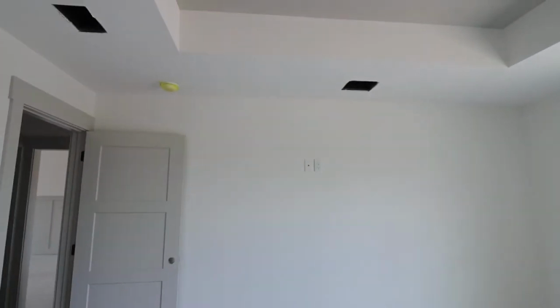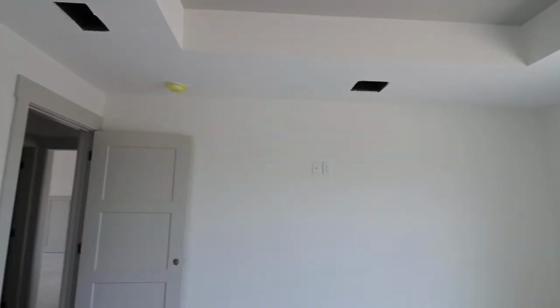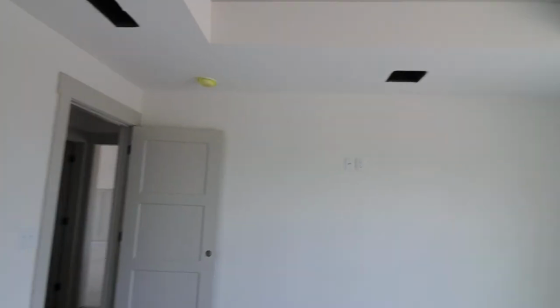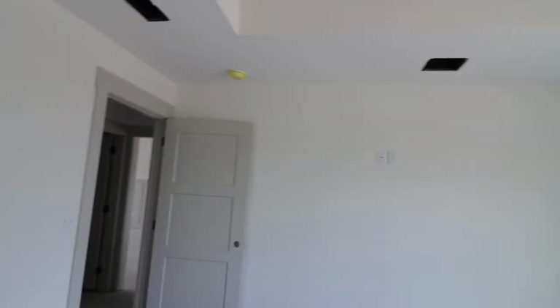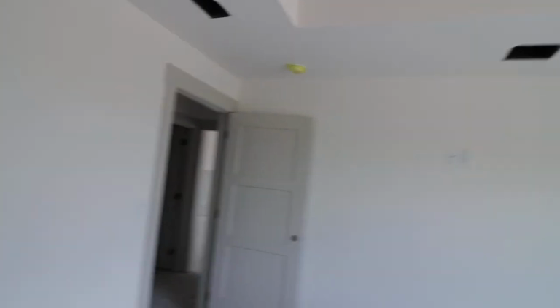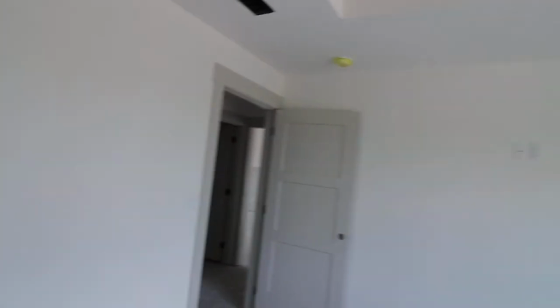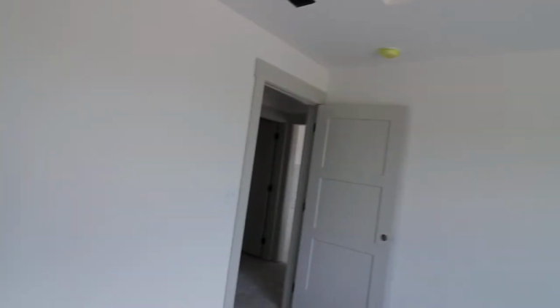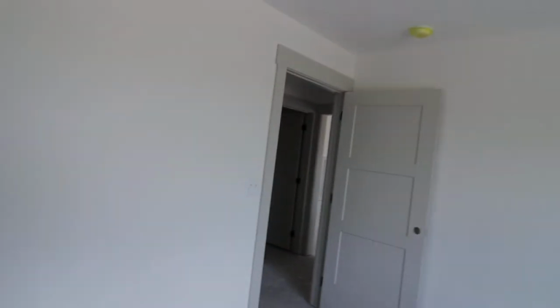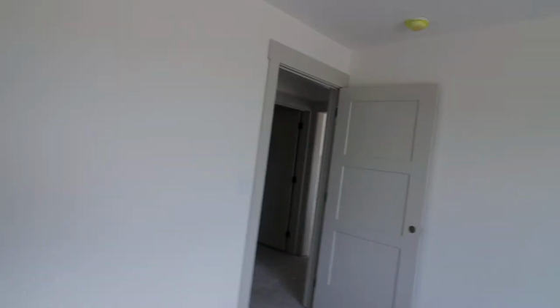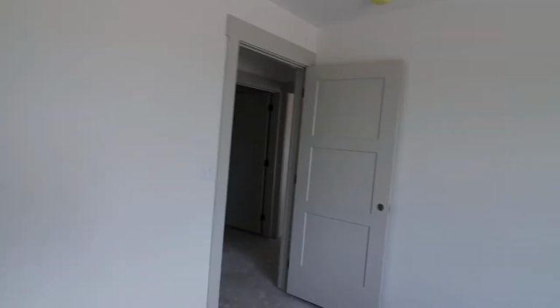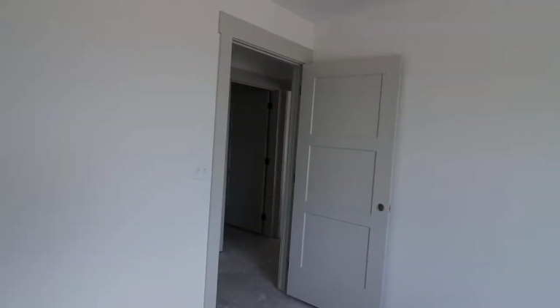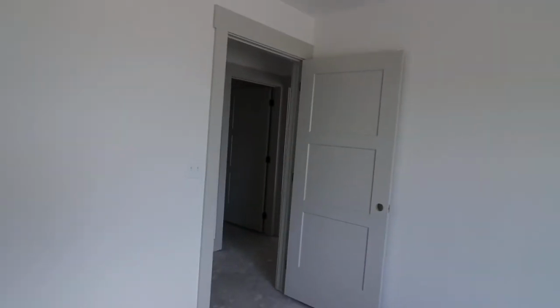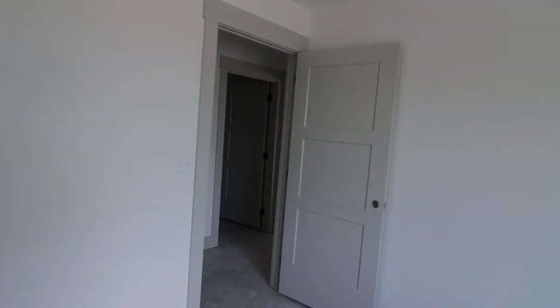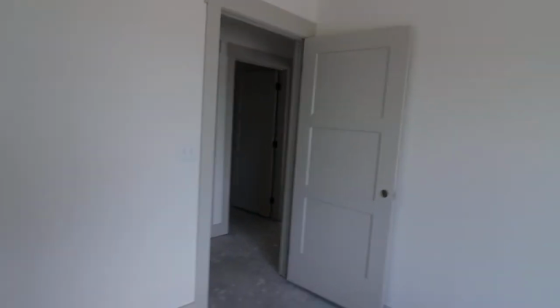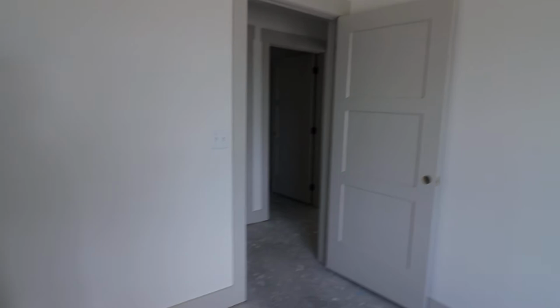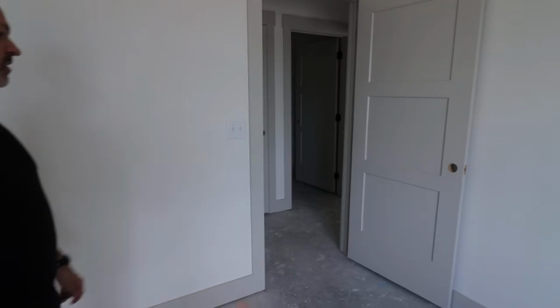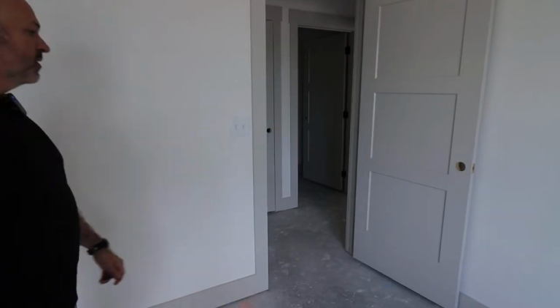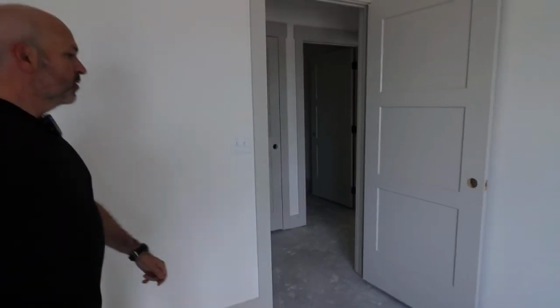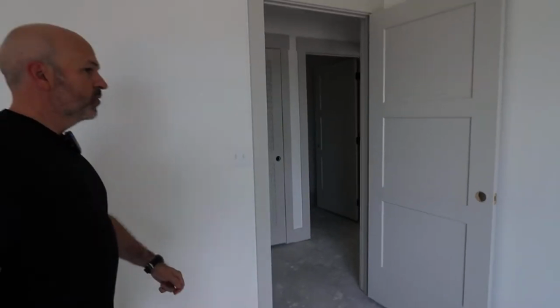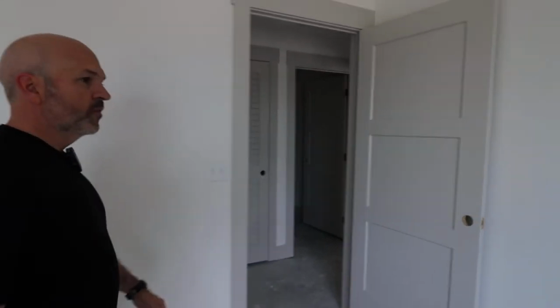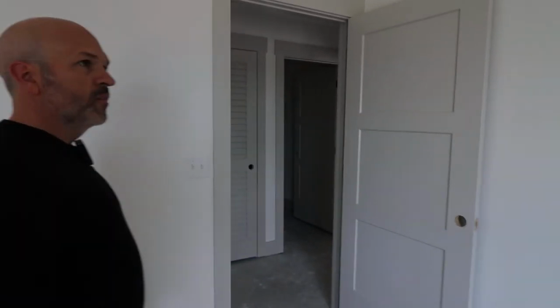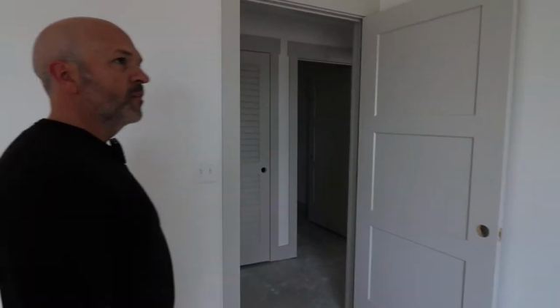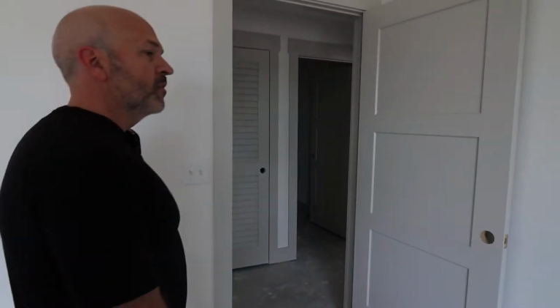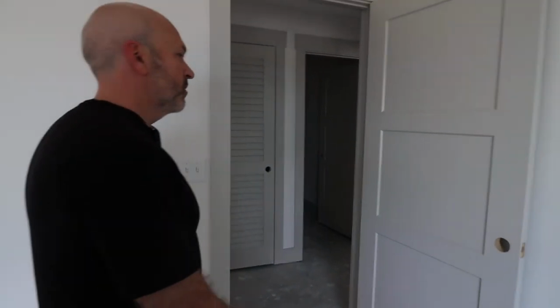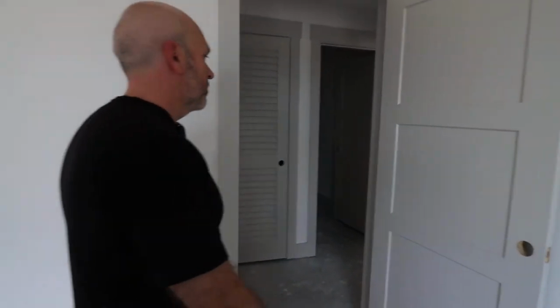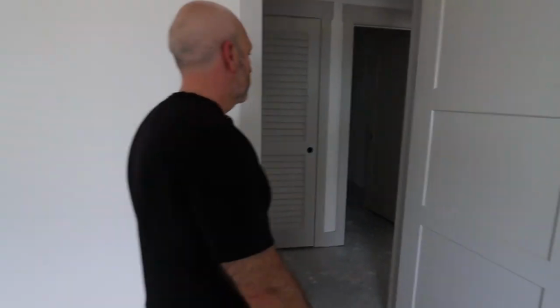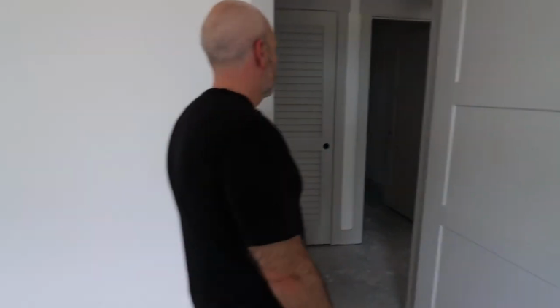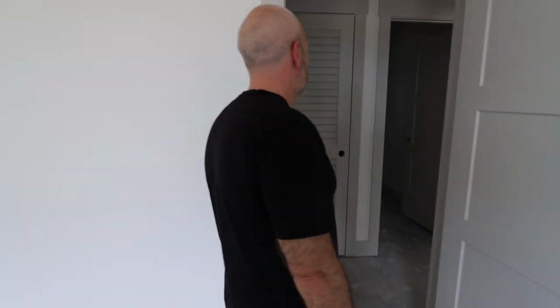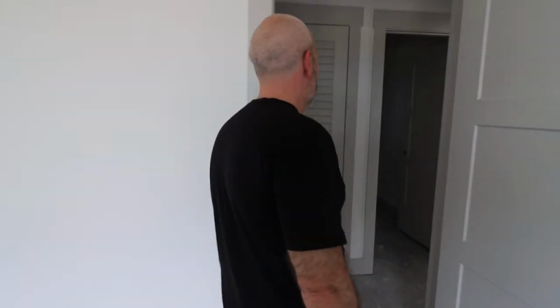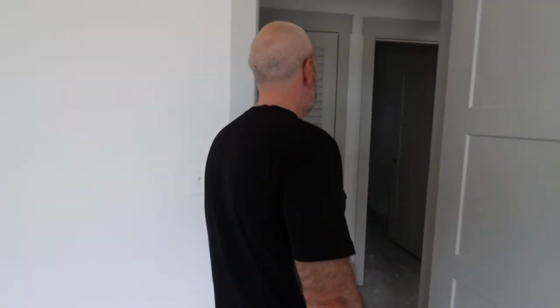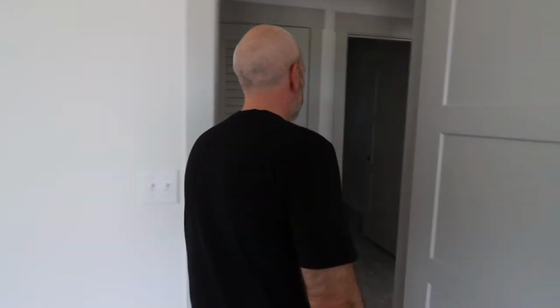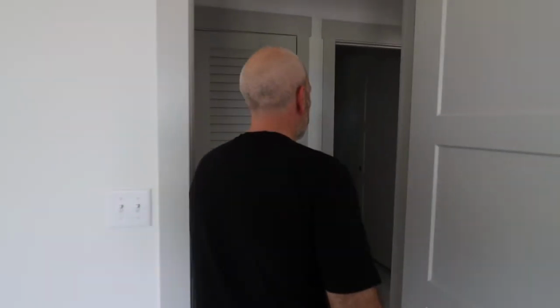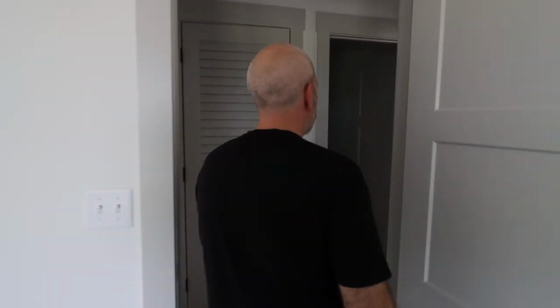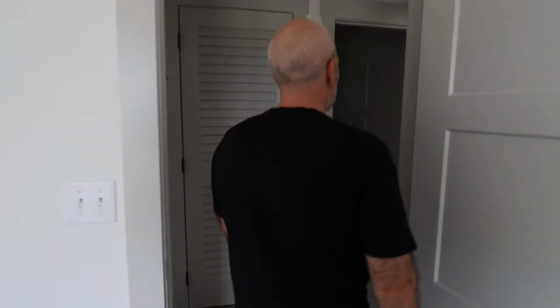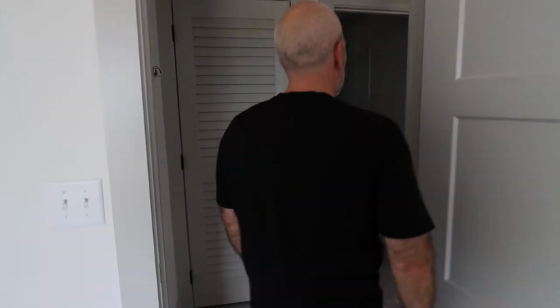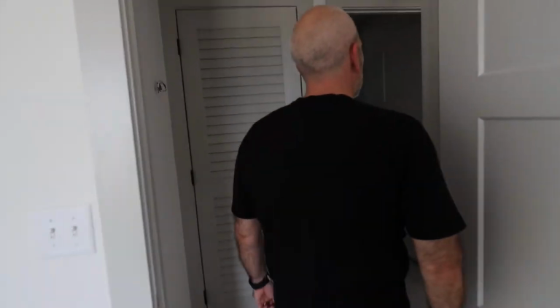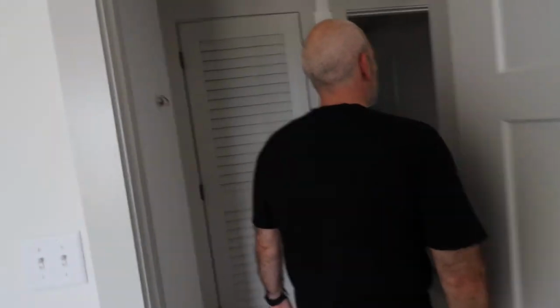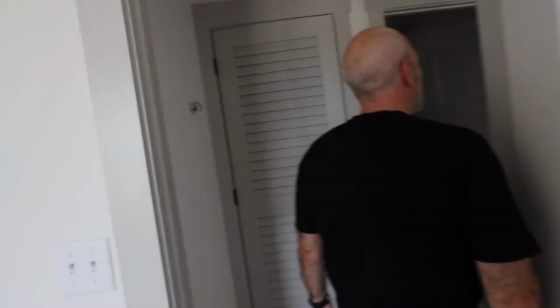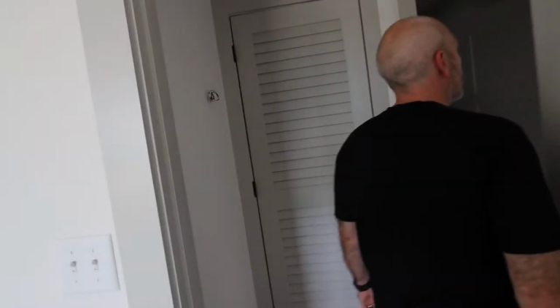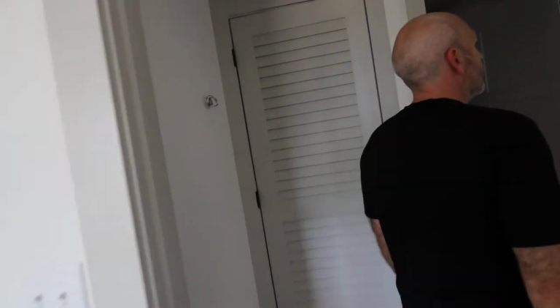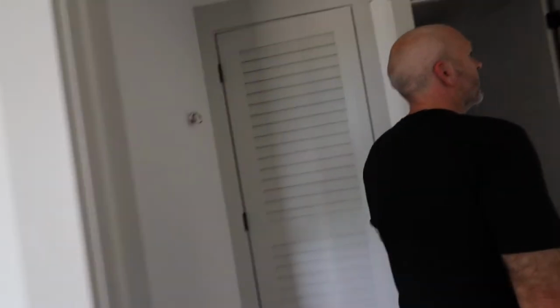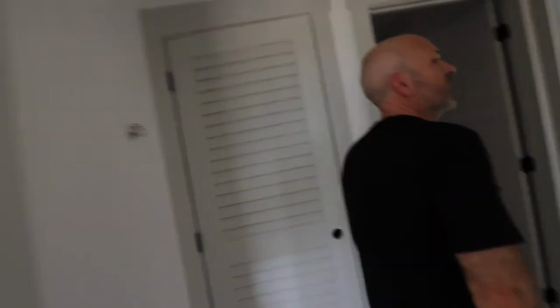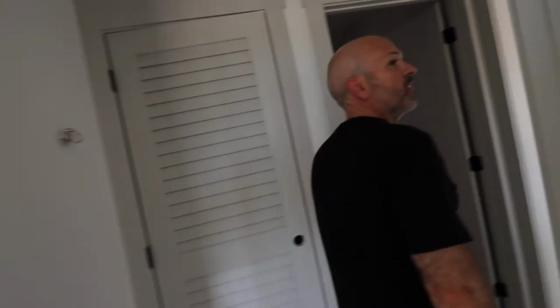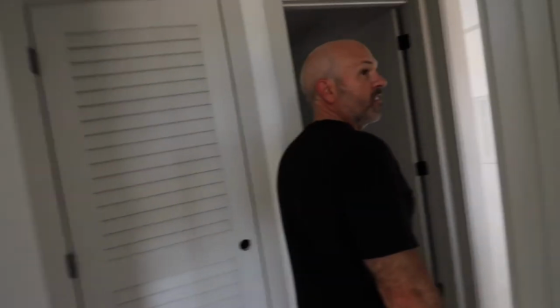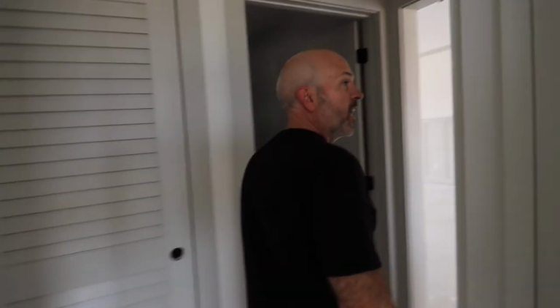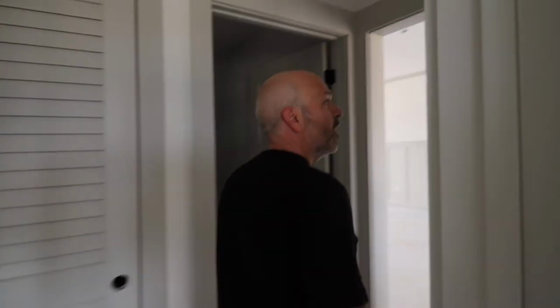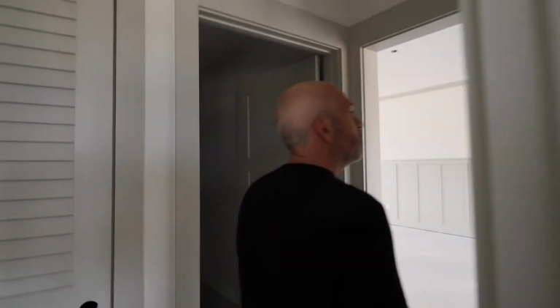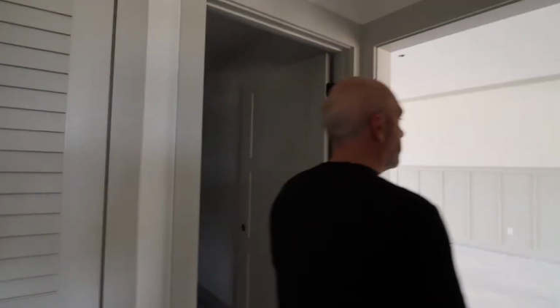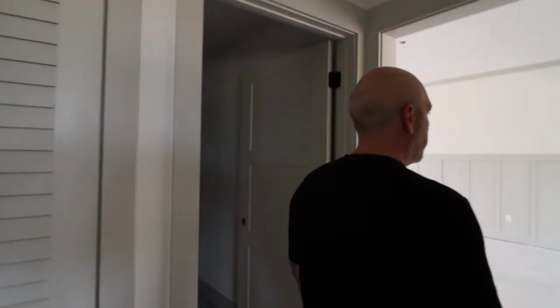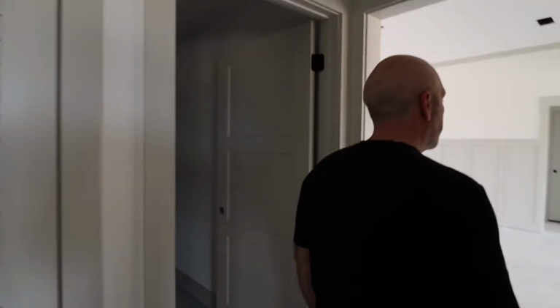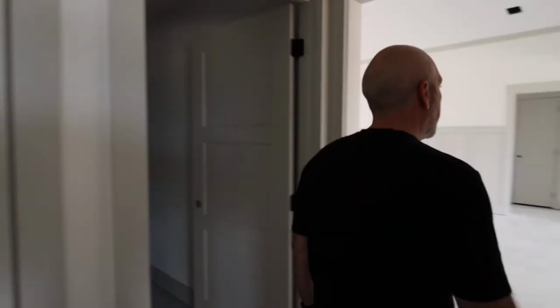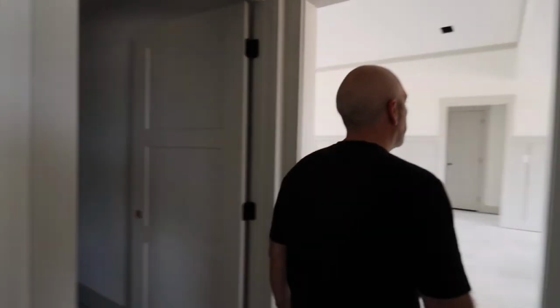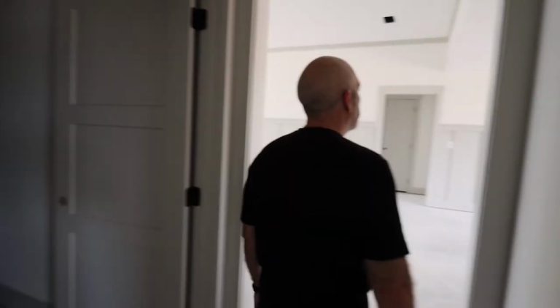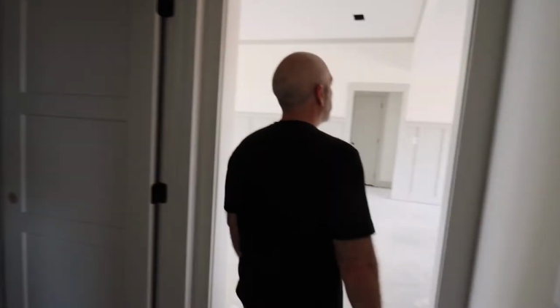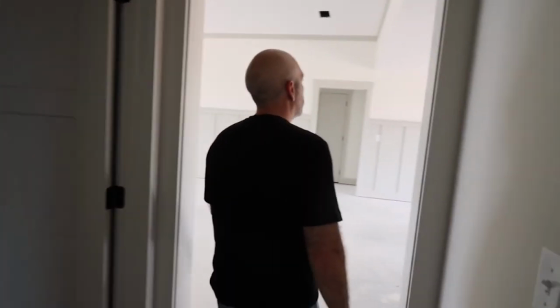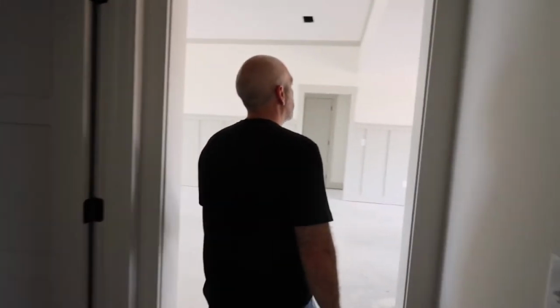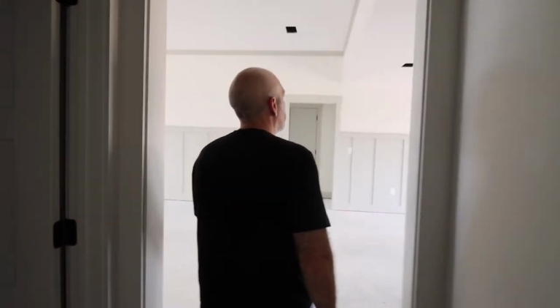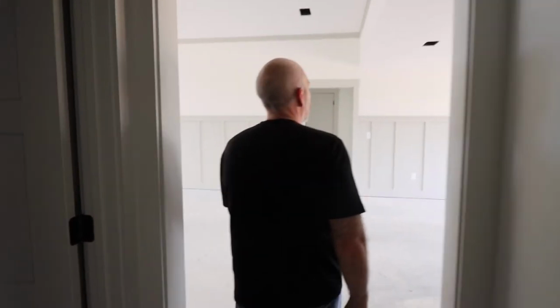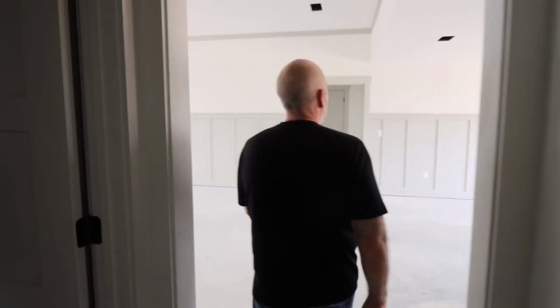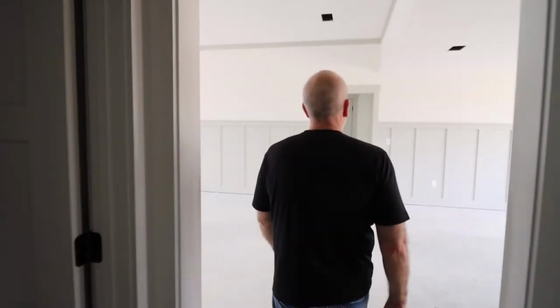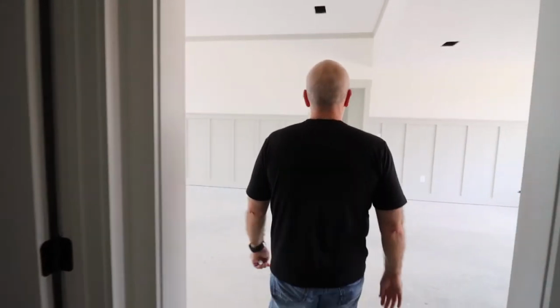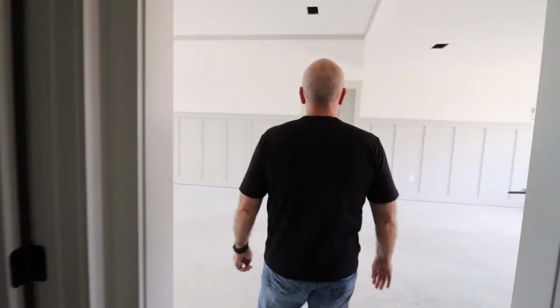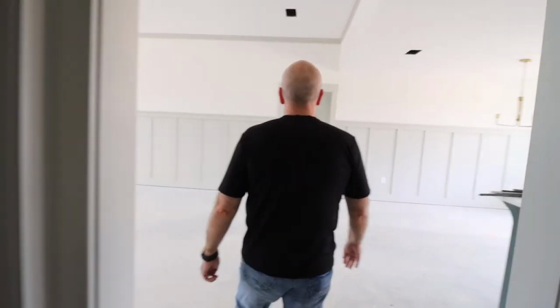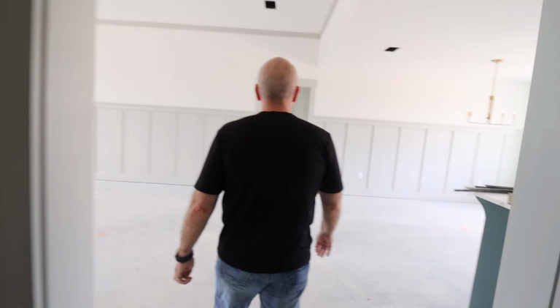Now, is this ultimately just a build-to-rent, VRBO, or is this a sale? This is a sale.